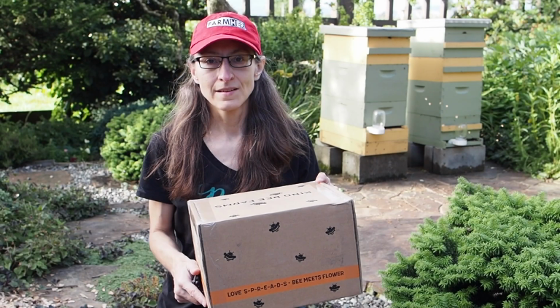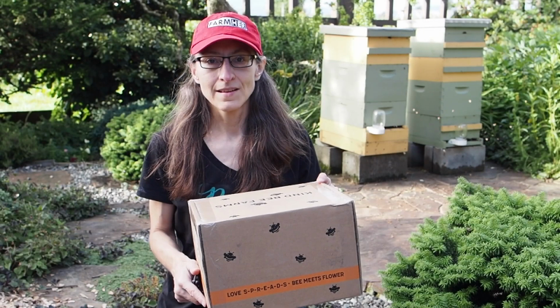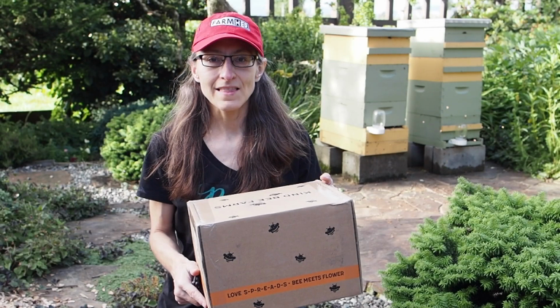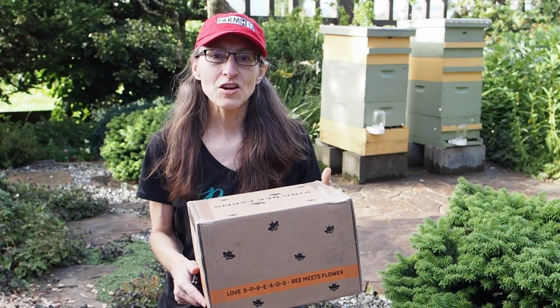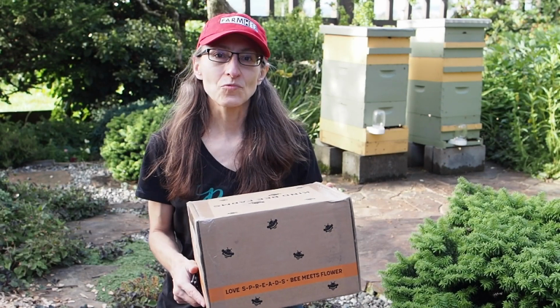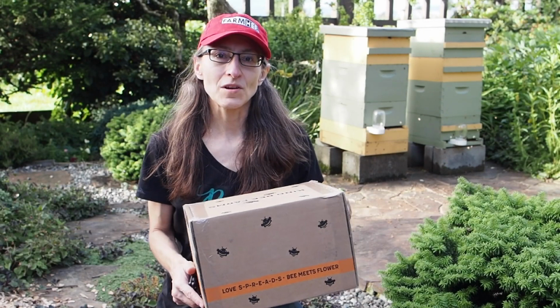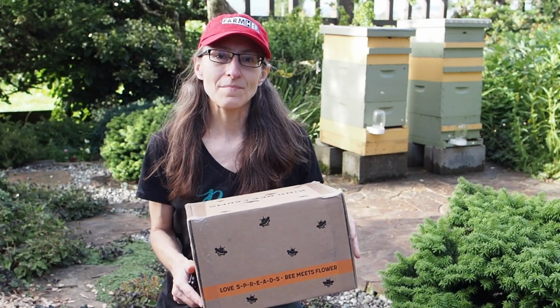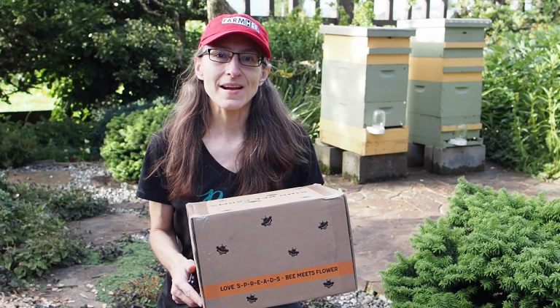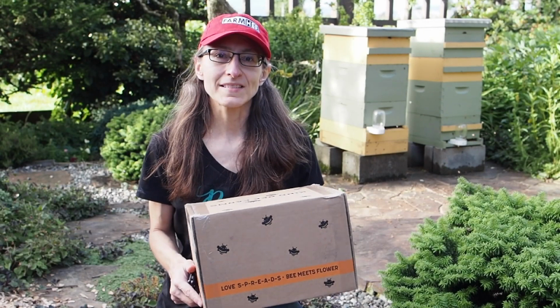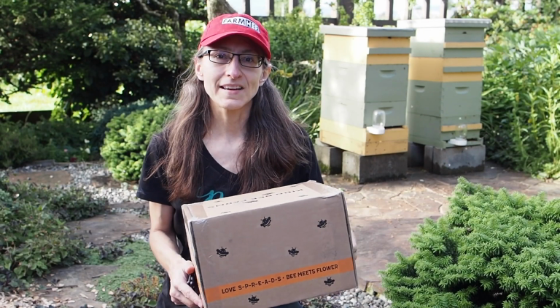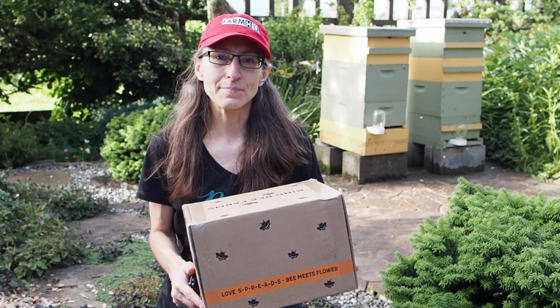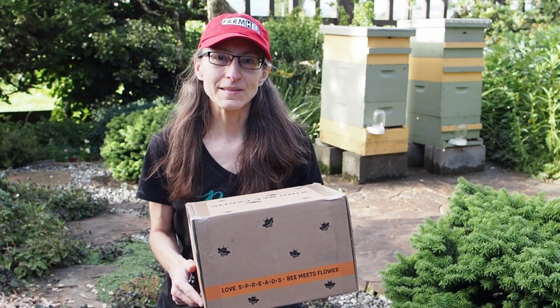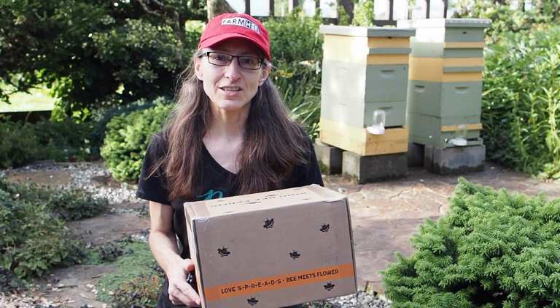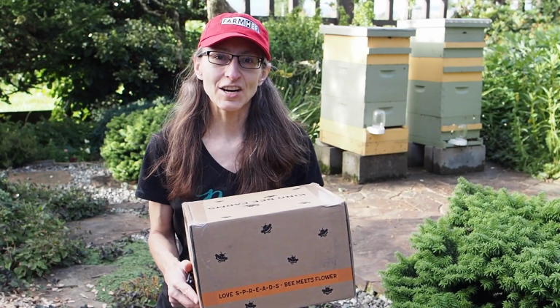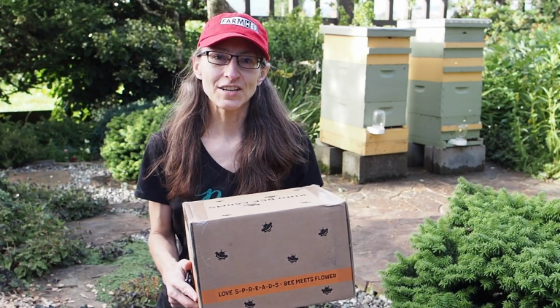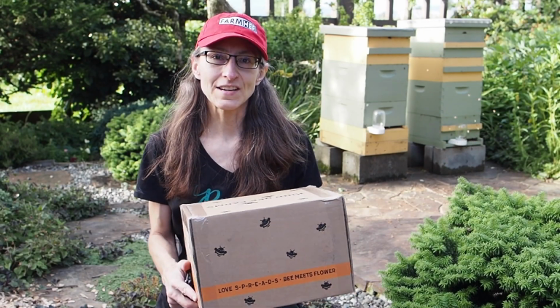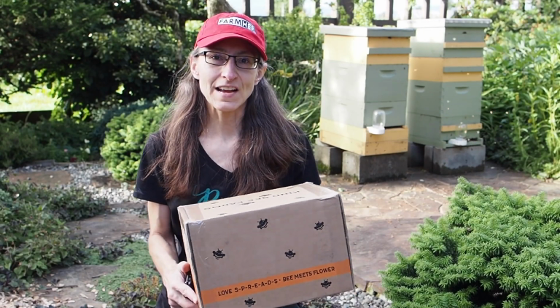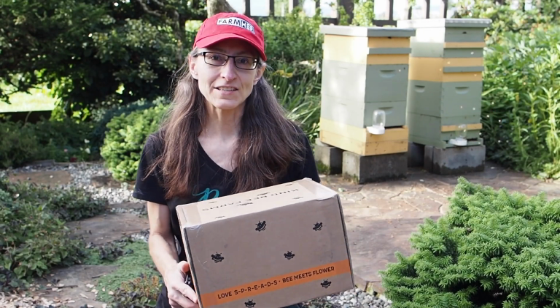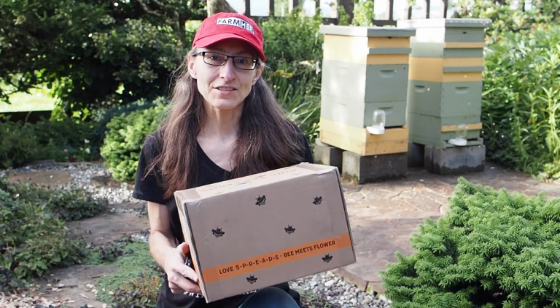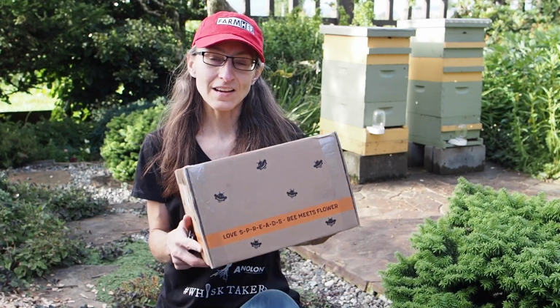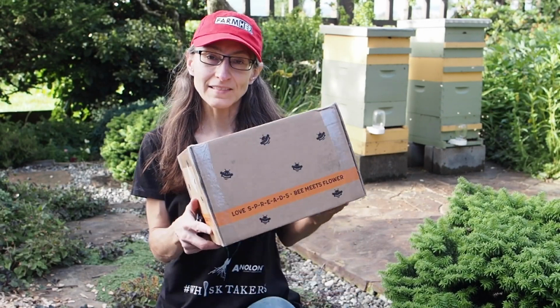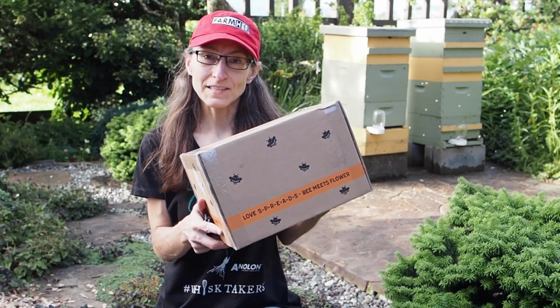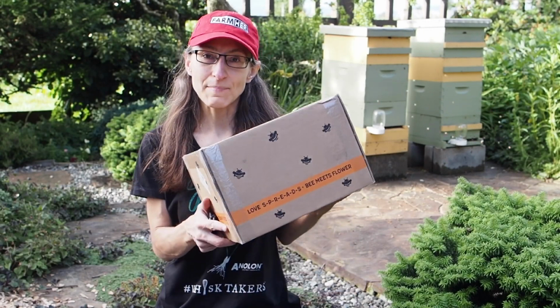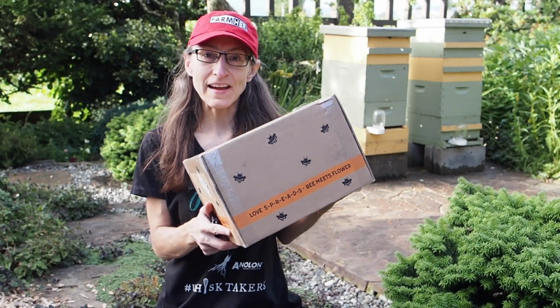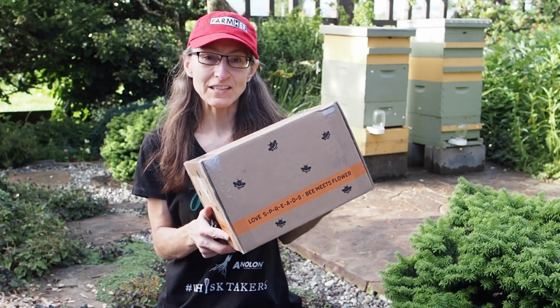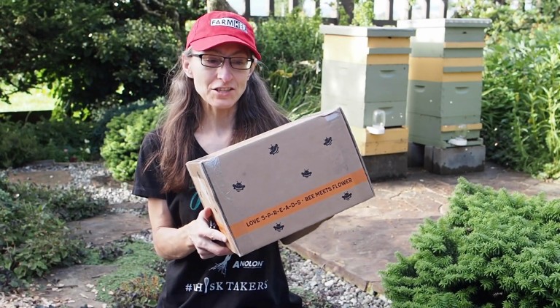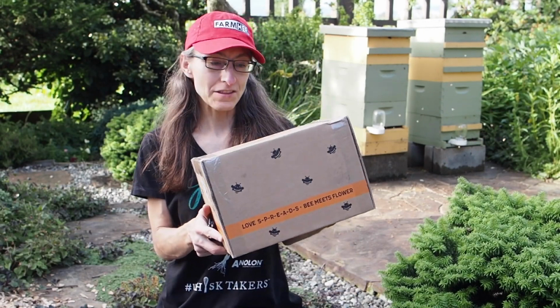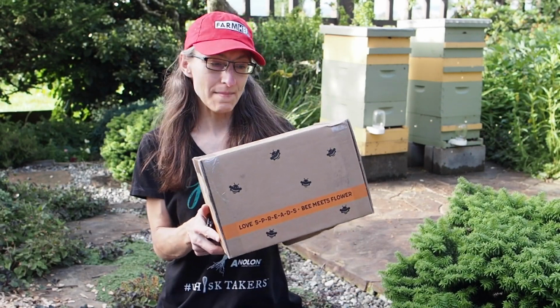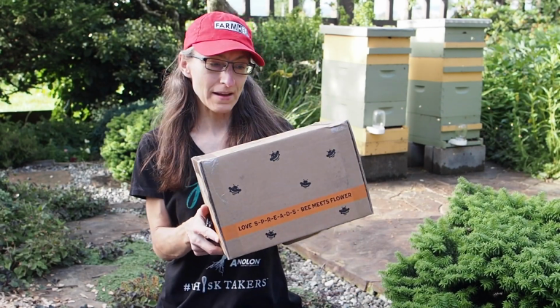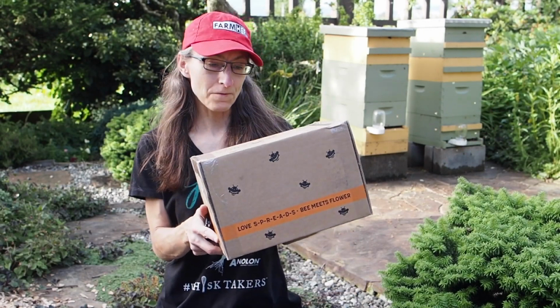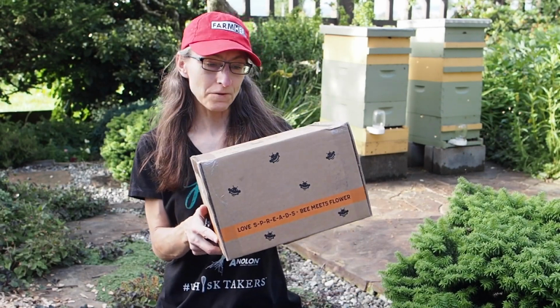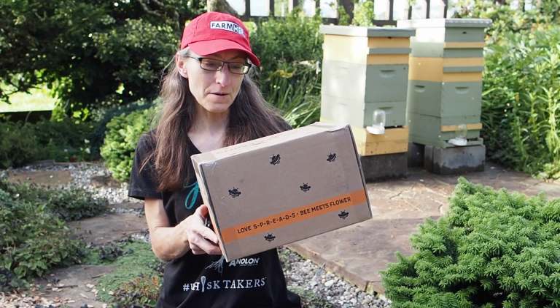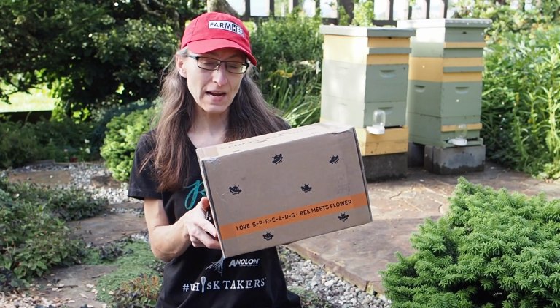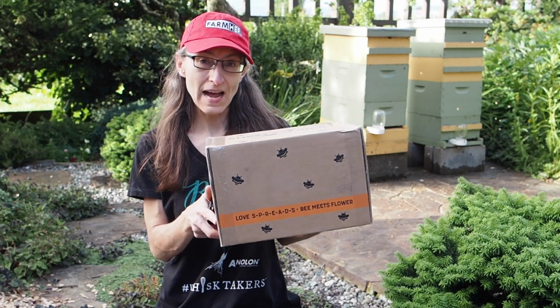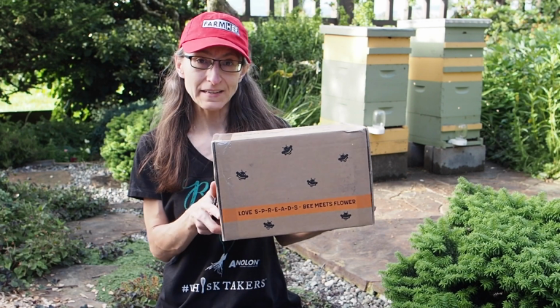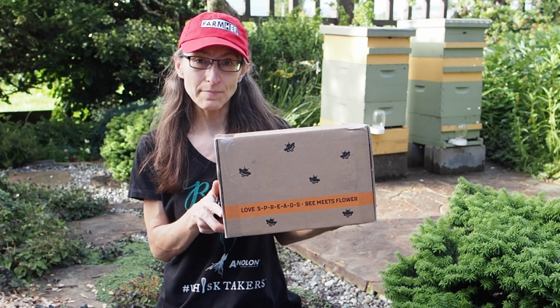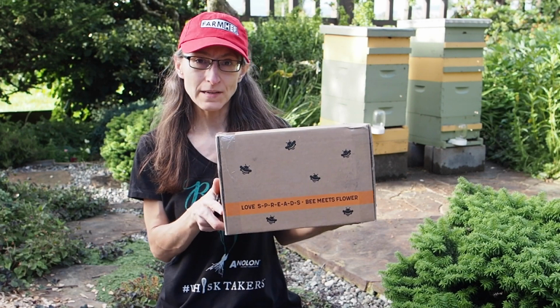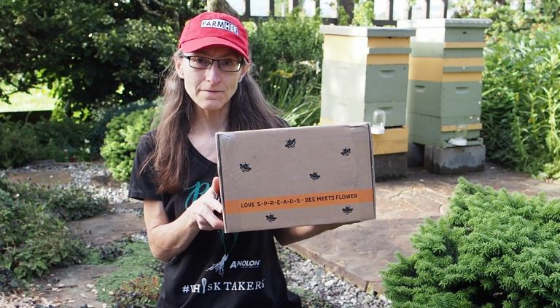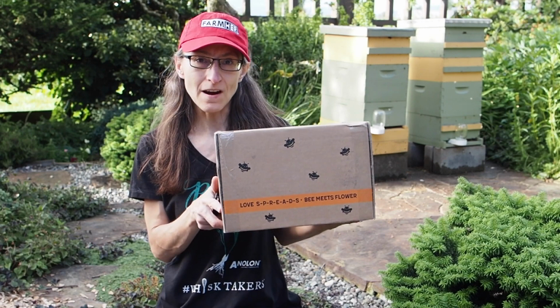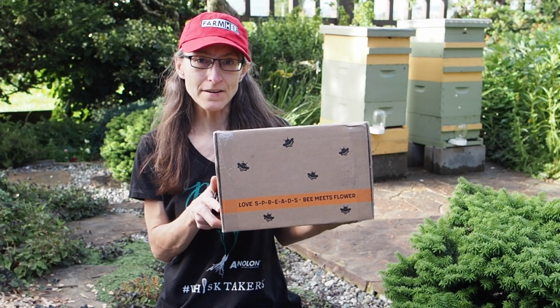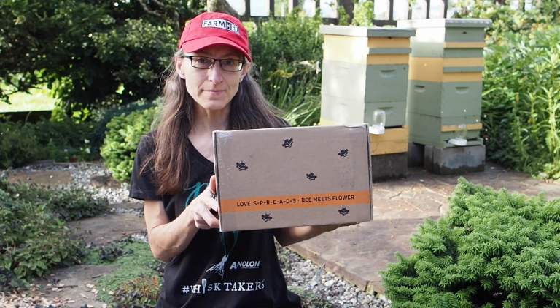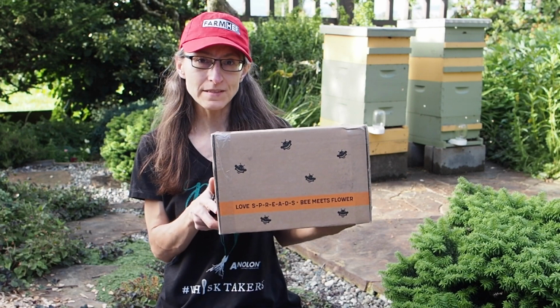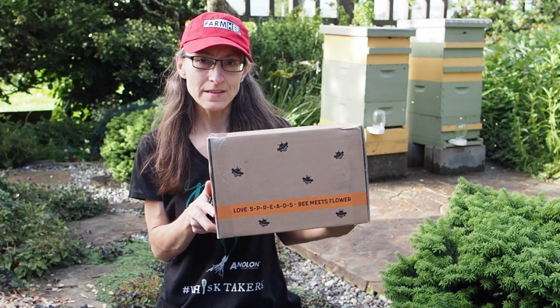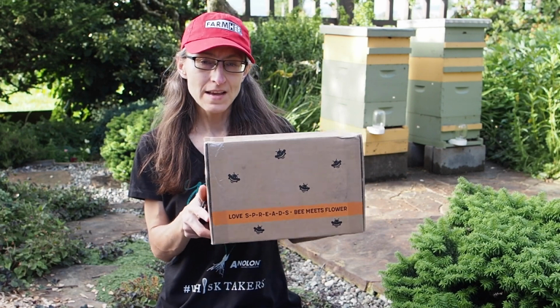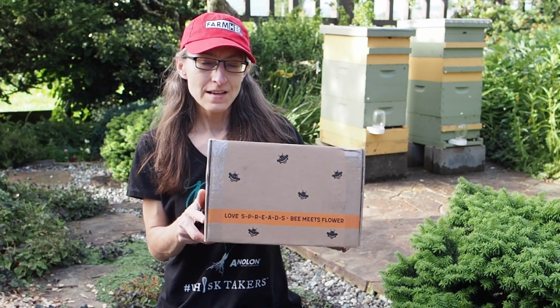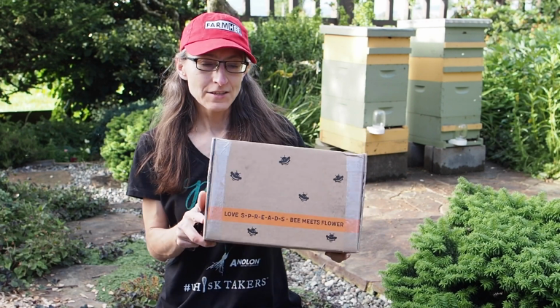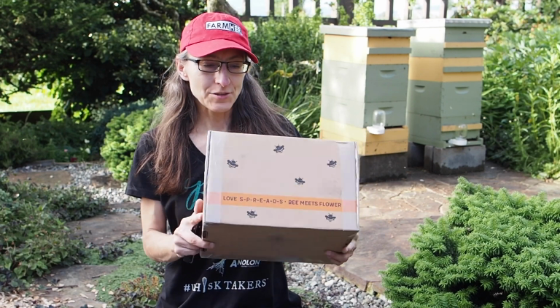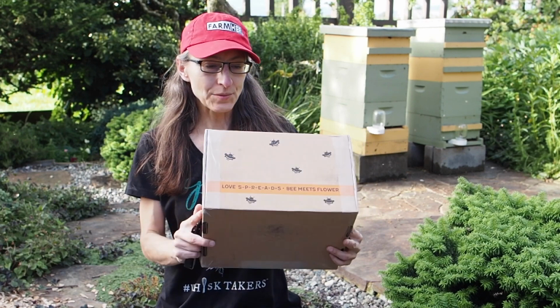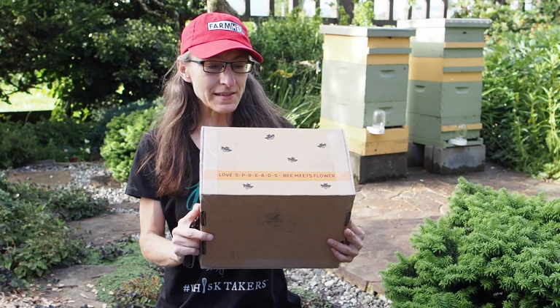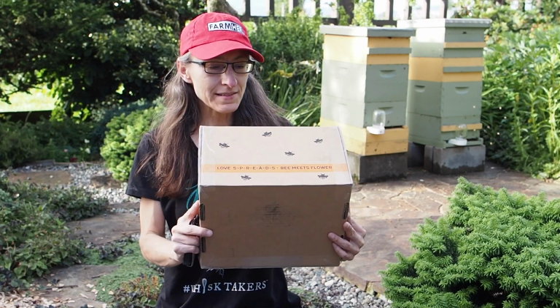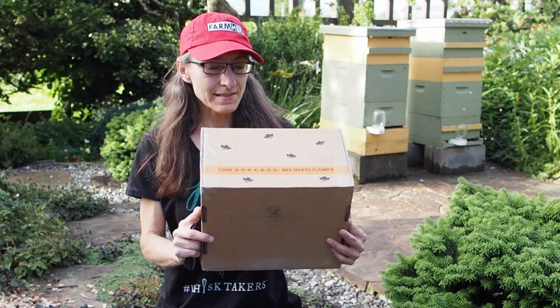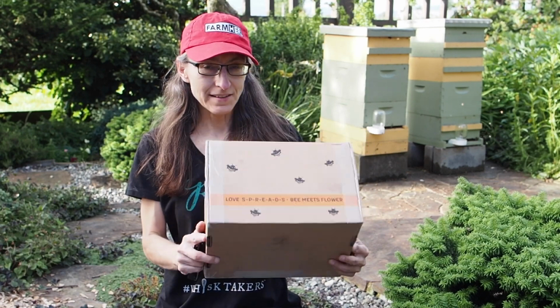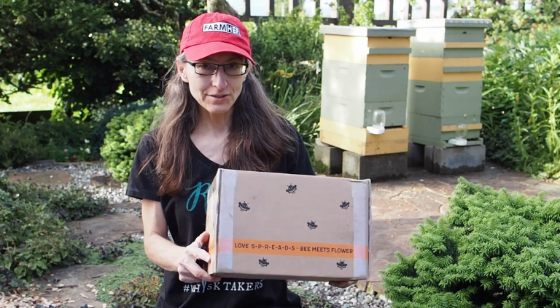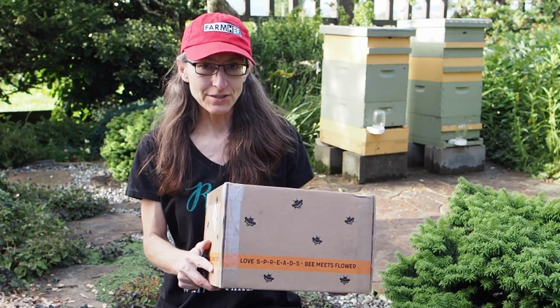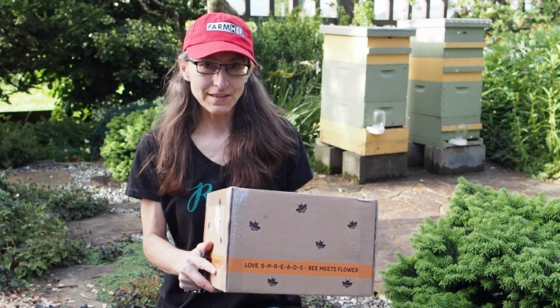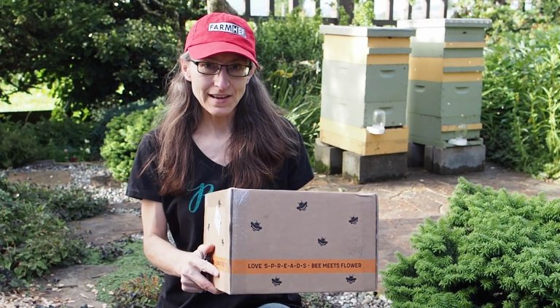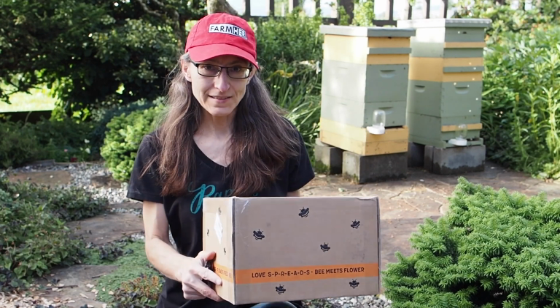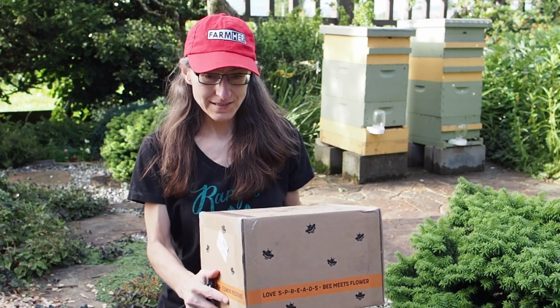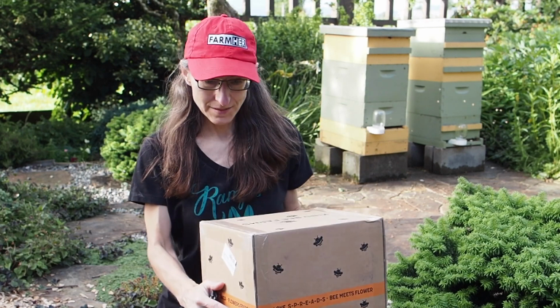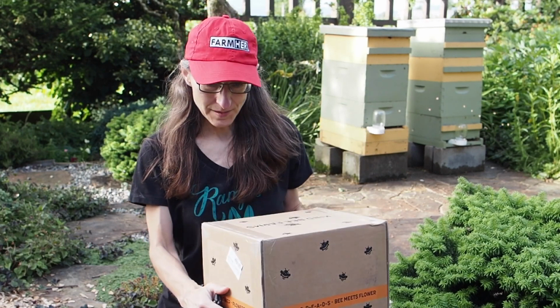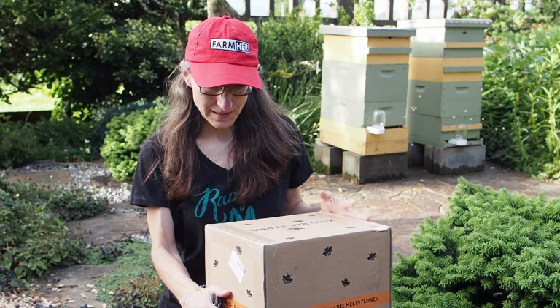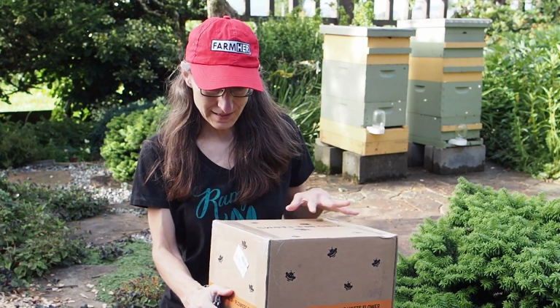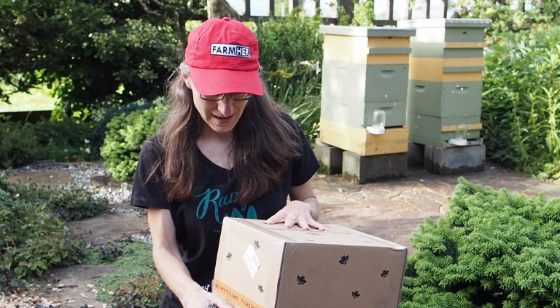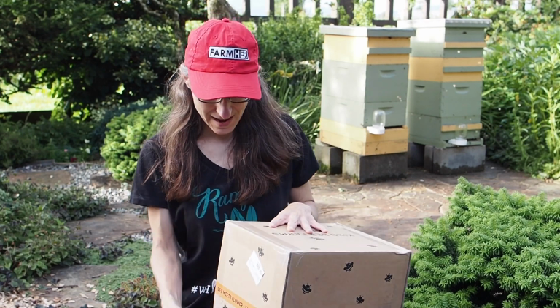Hello and welcome back to Gapy's Garden. I just got this package in the mail from Kind Bee Farms, so let's take a look and see what's inside.